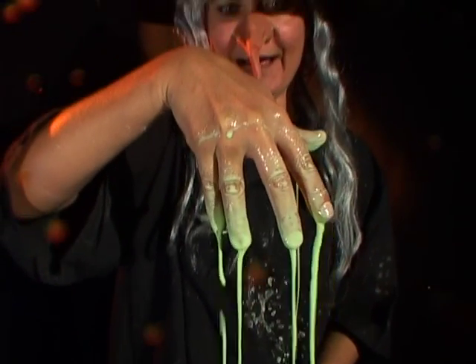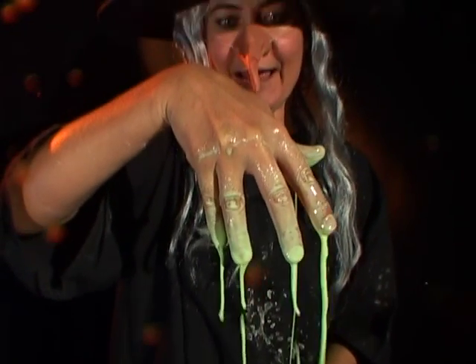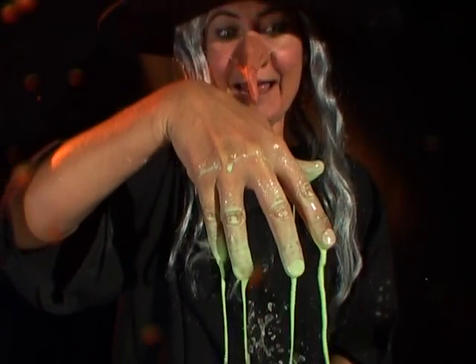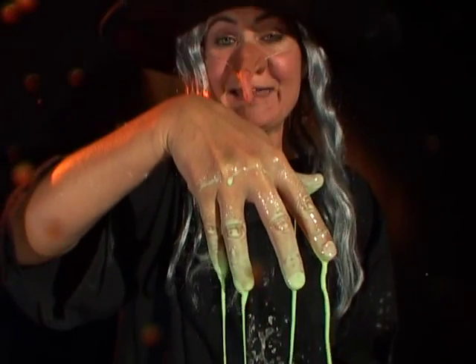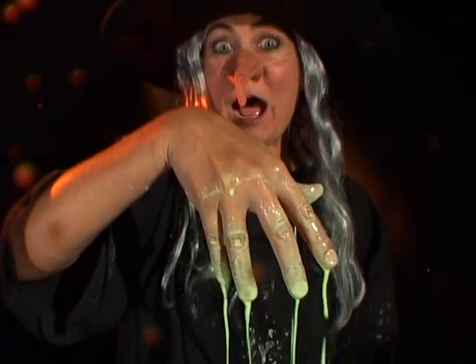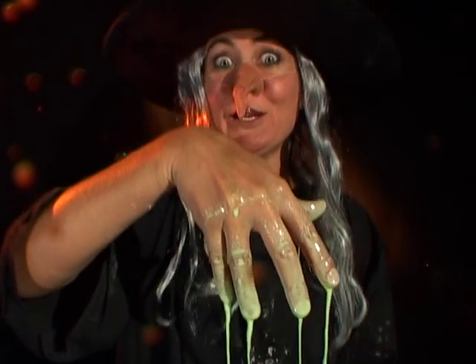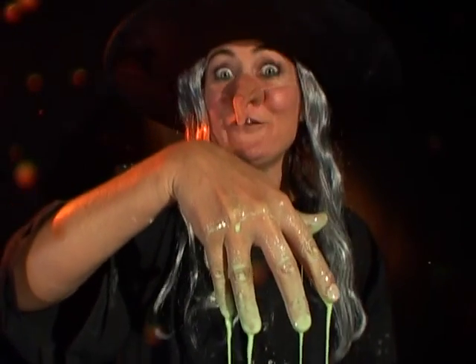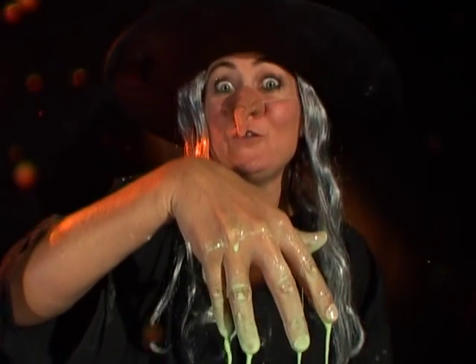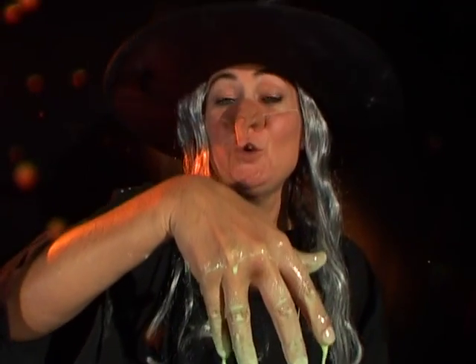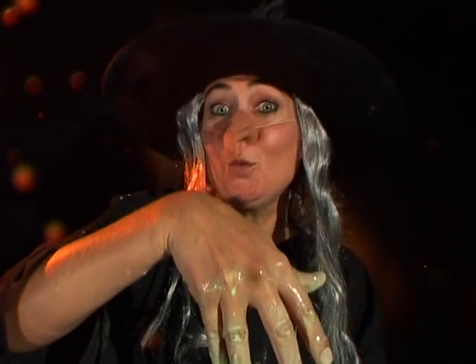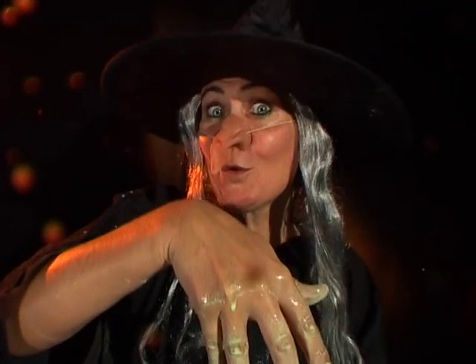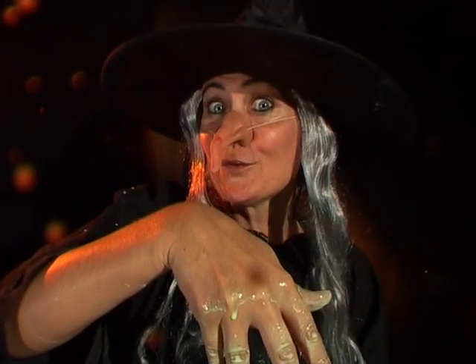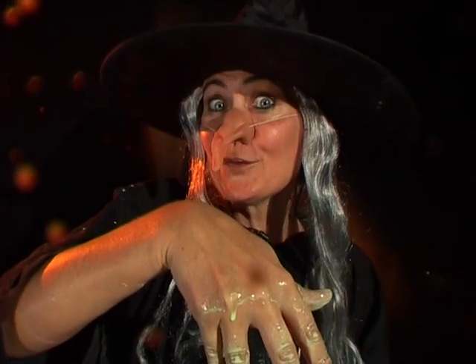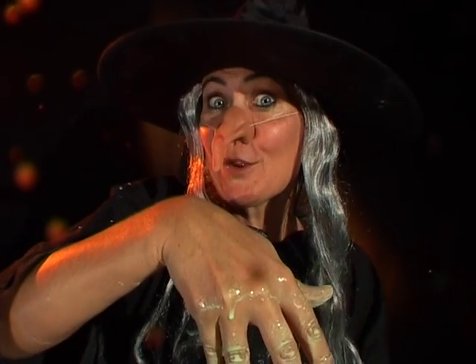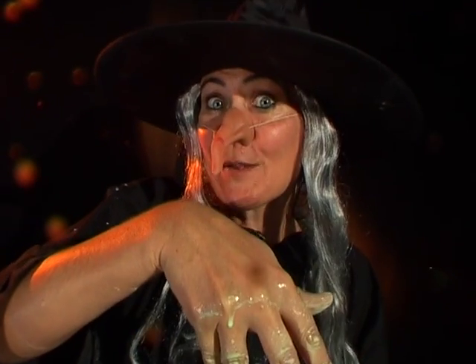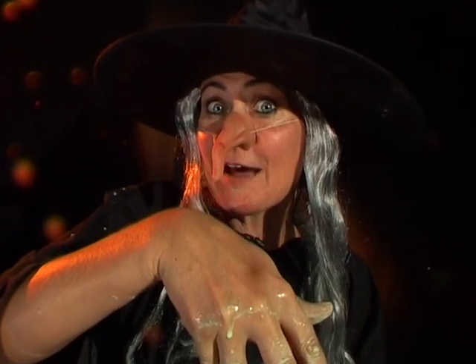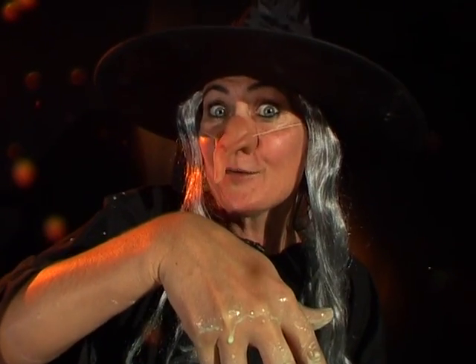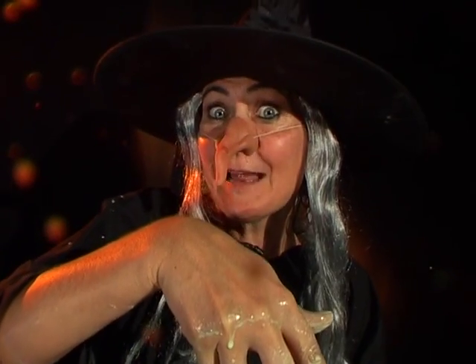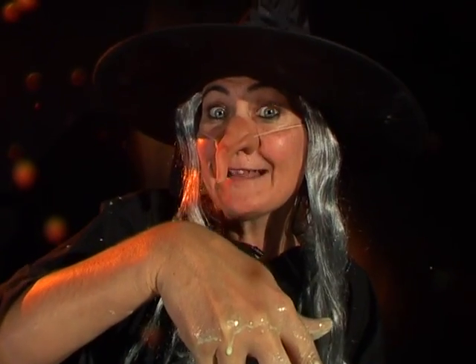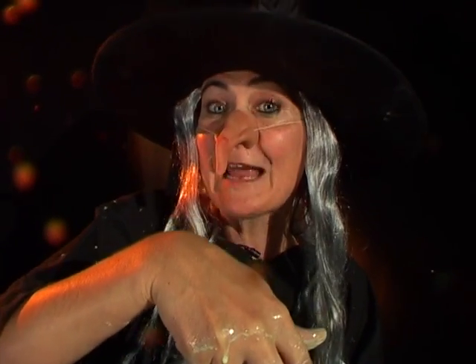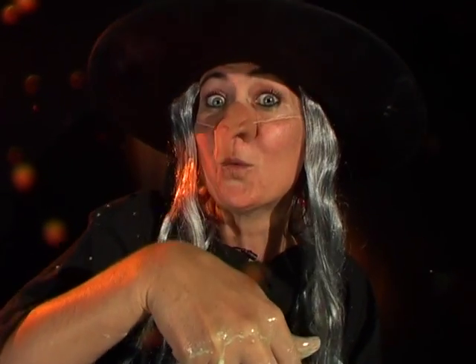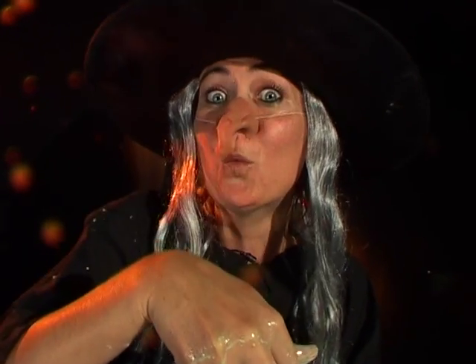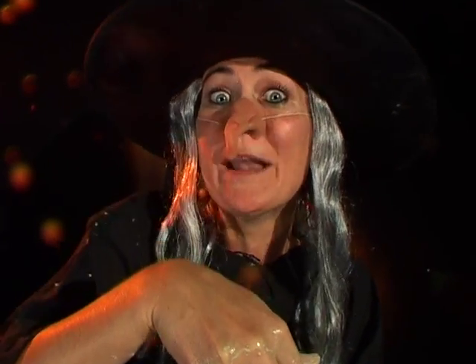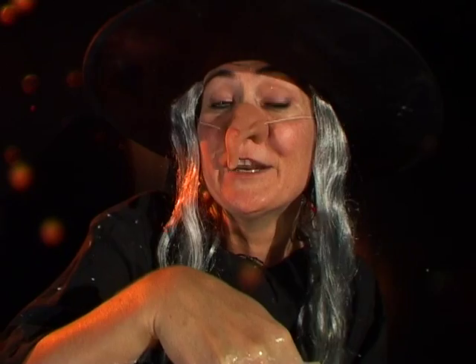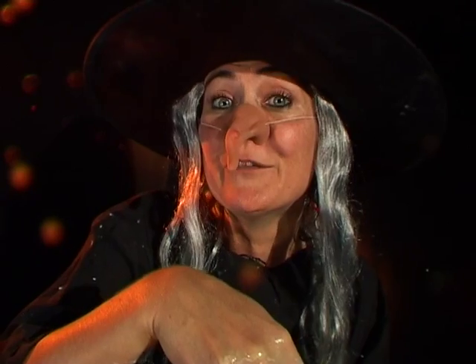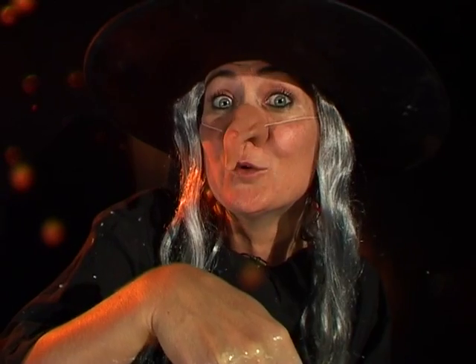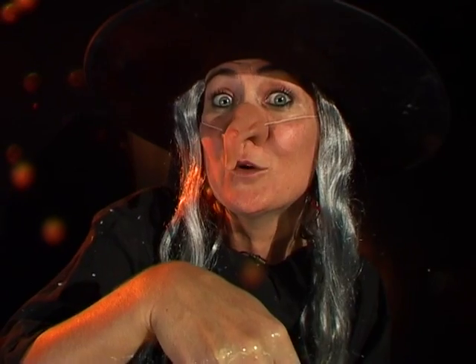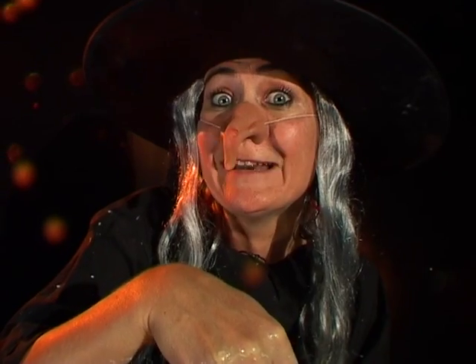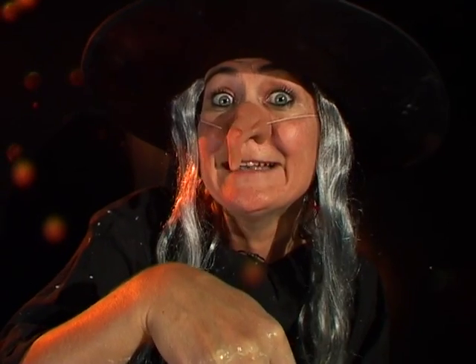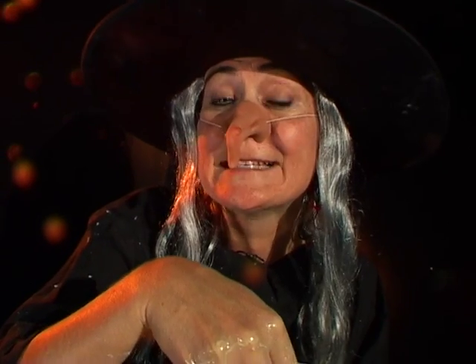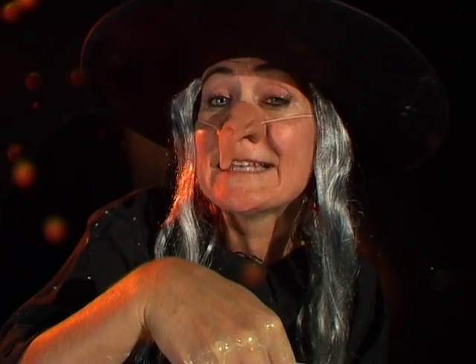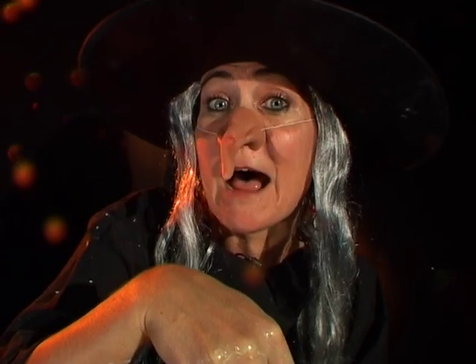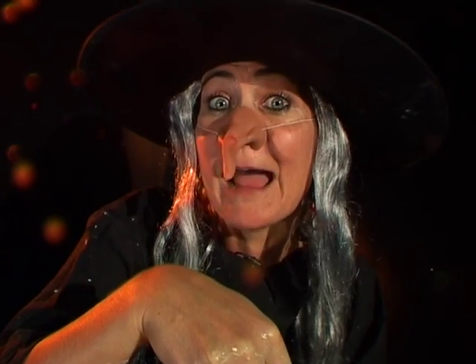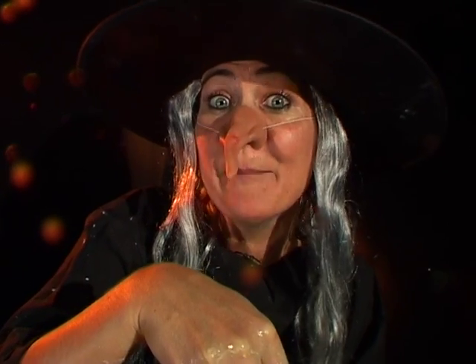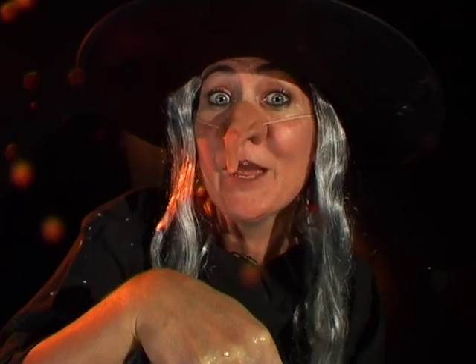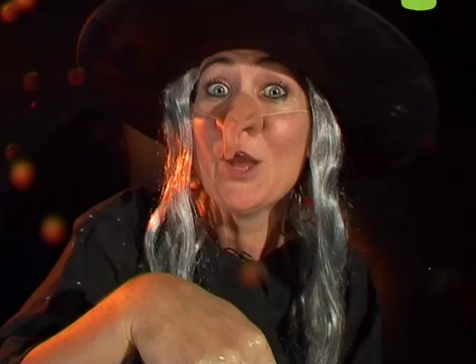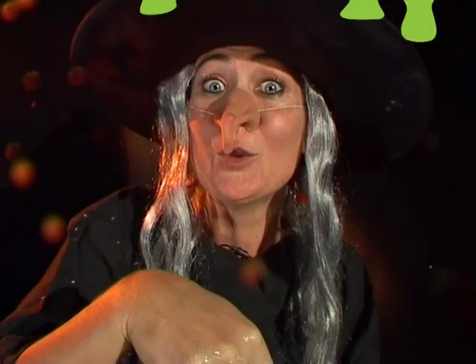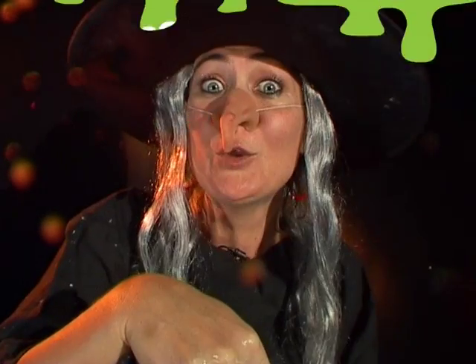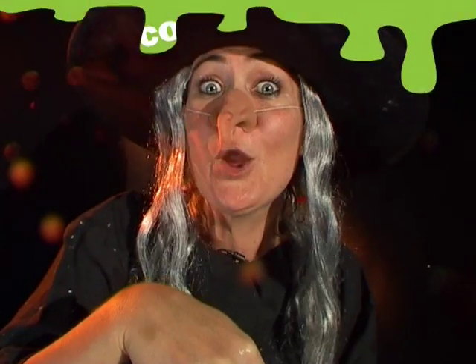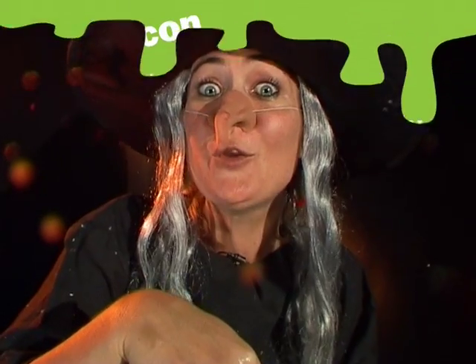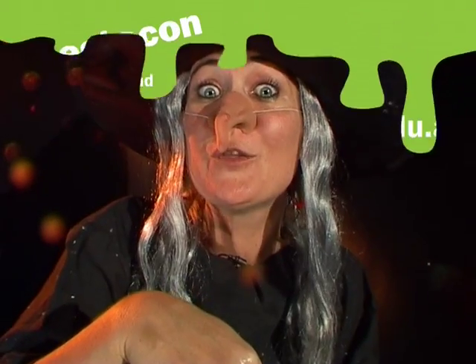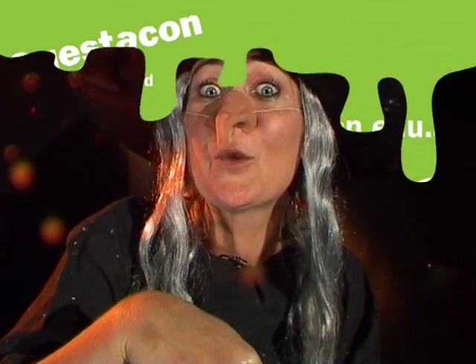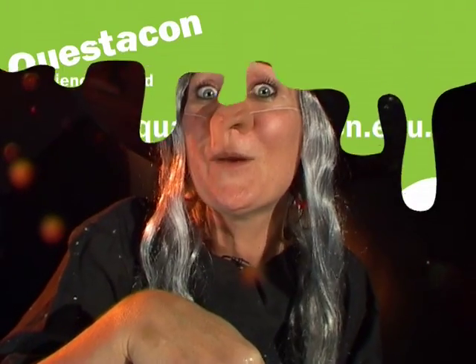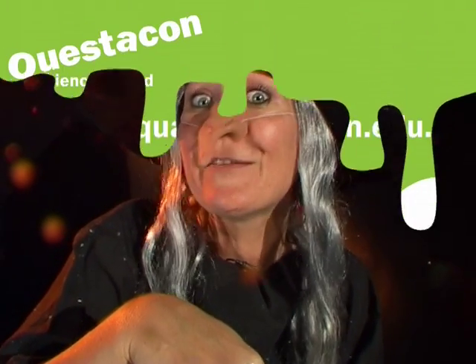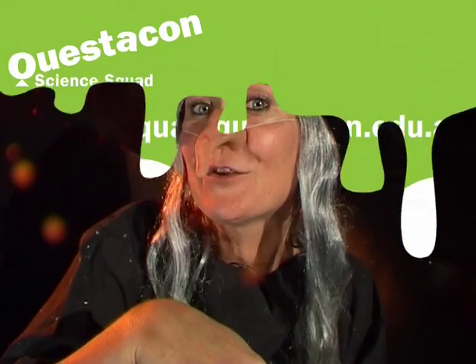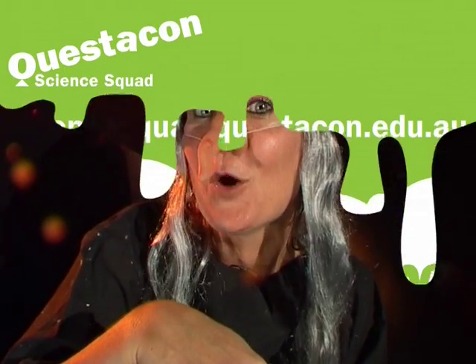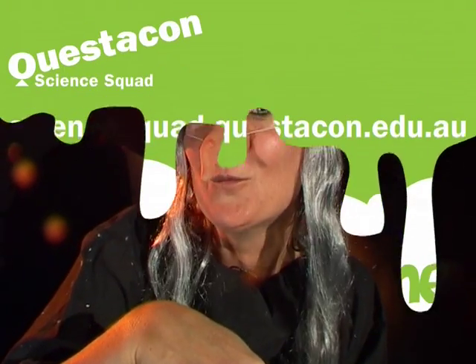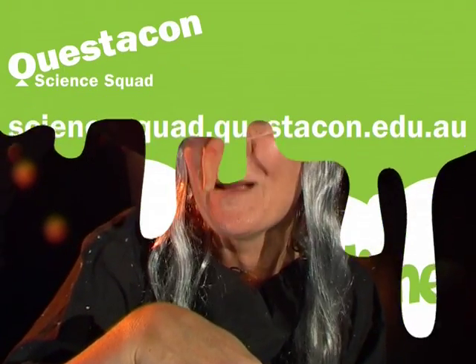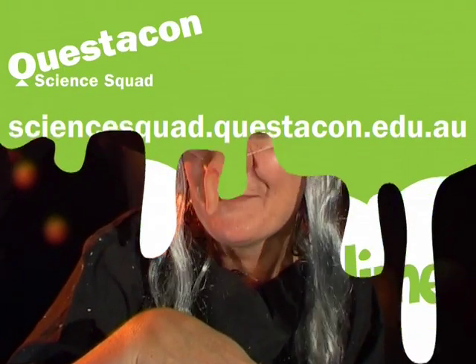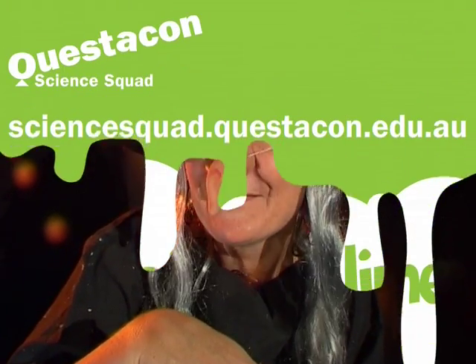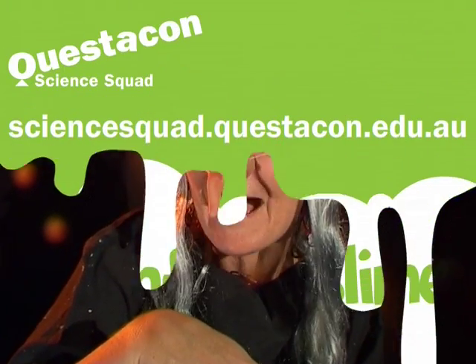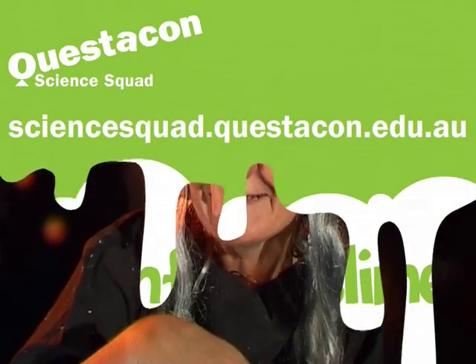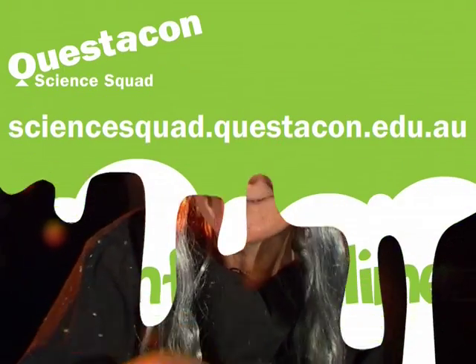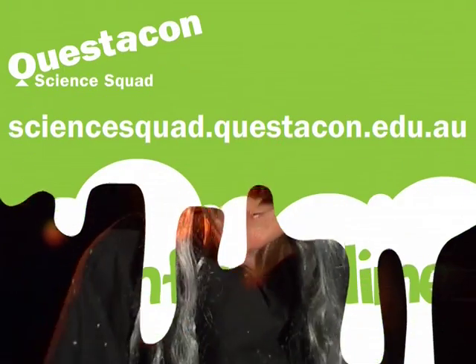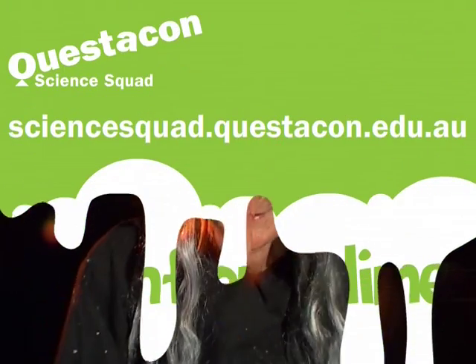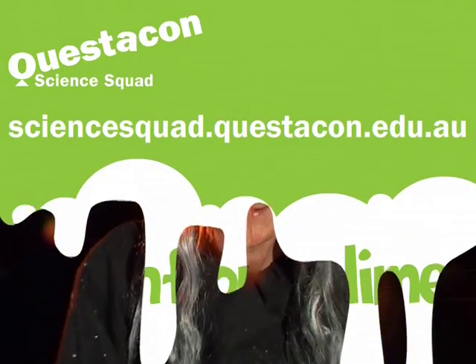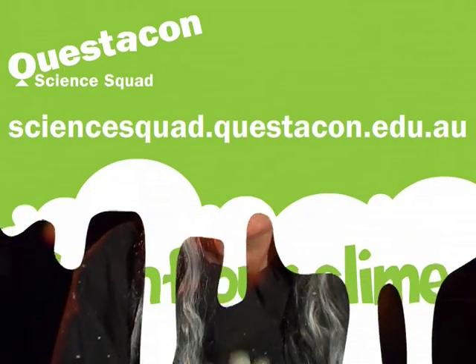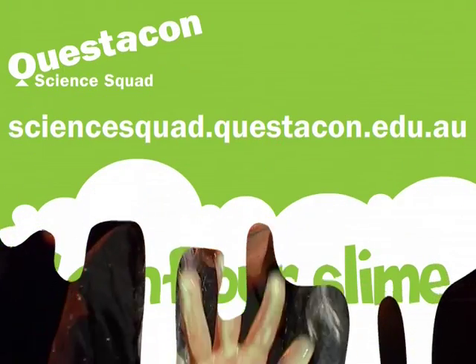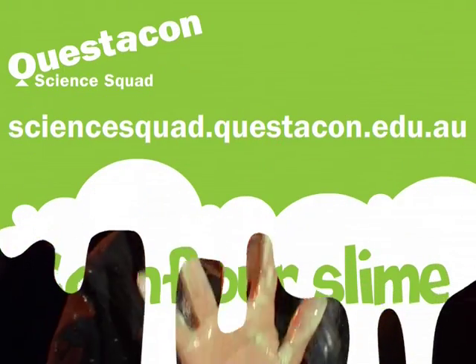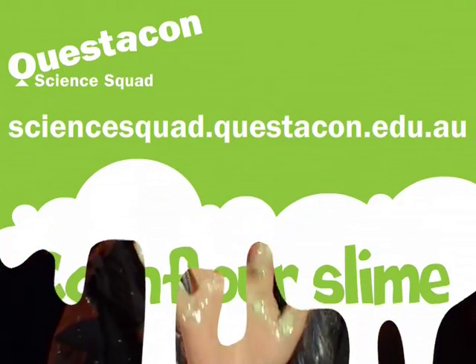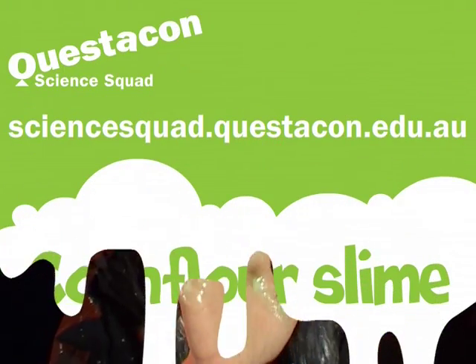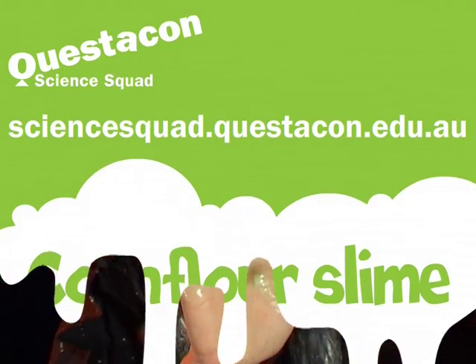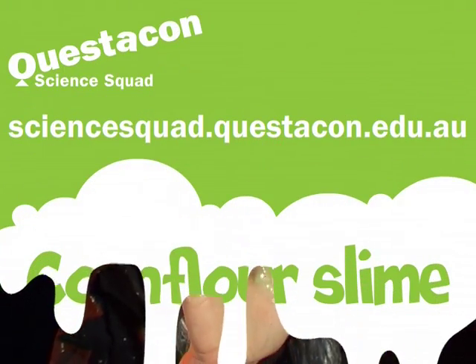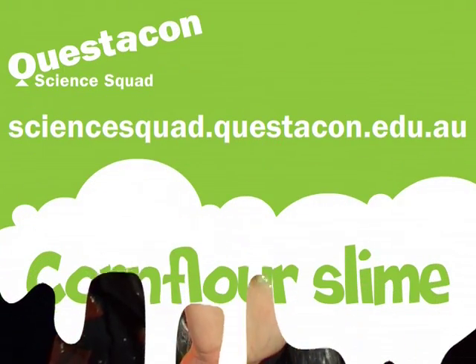Now, if you want to know how to make that wonderful green slime, go to the Questicon website. See you later.